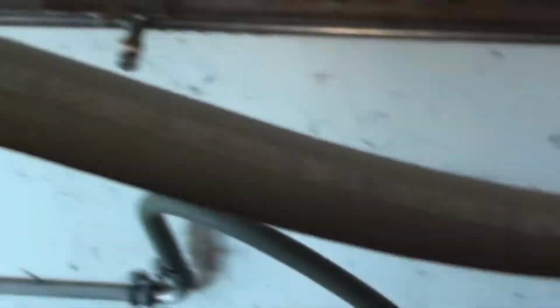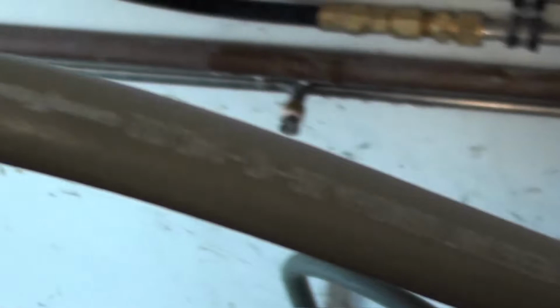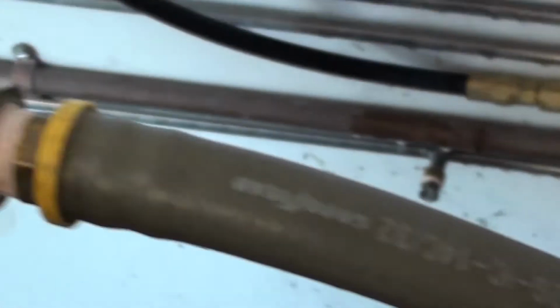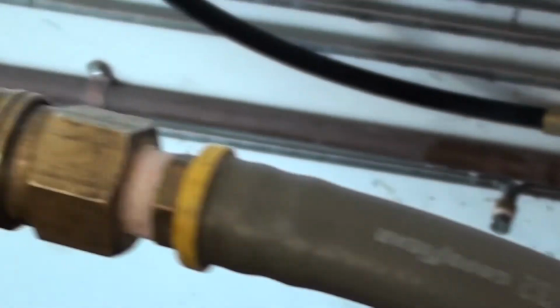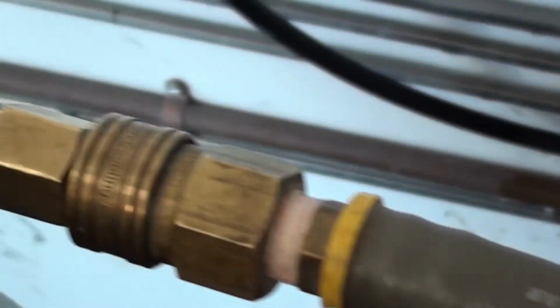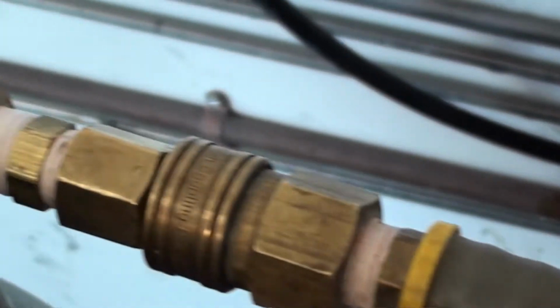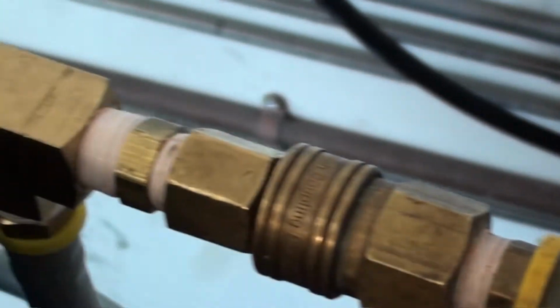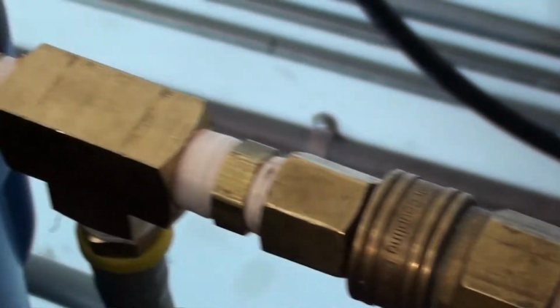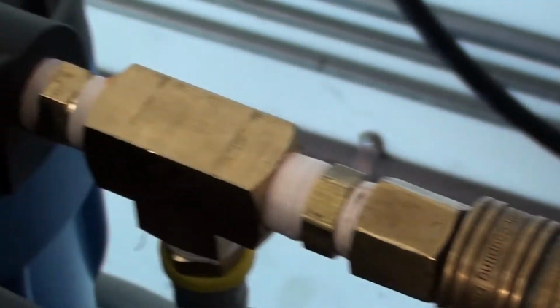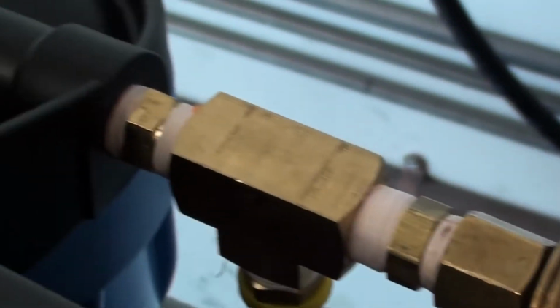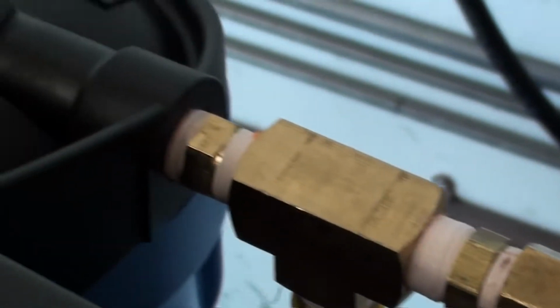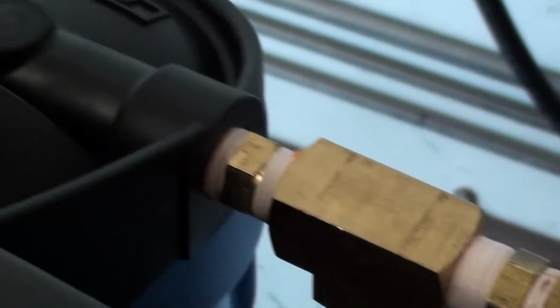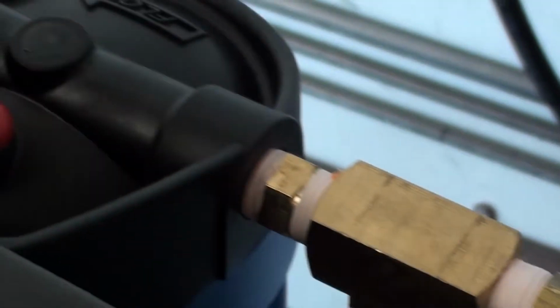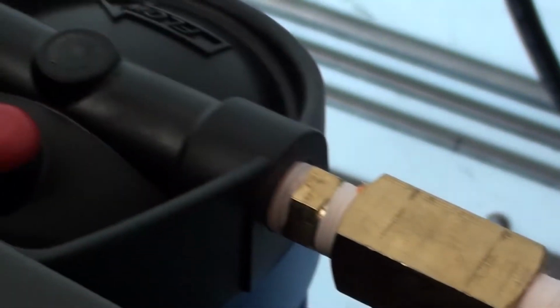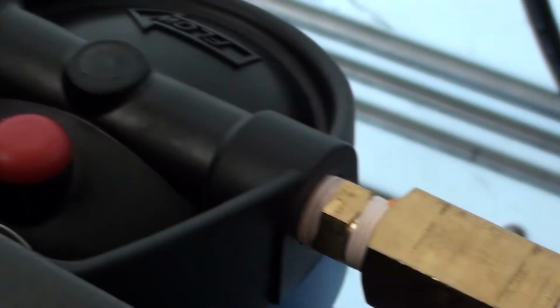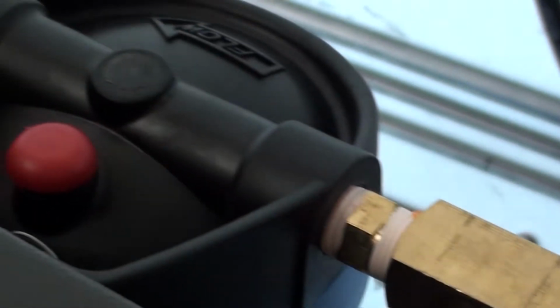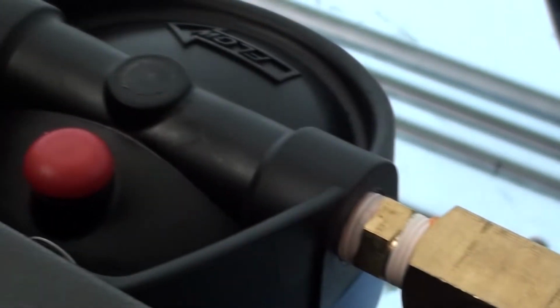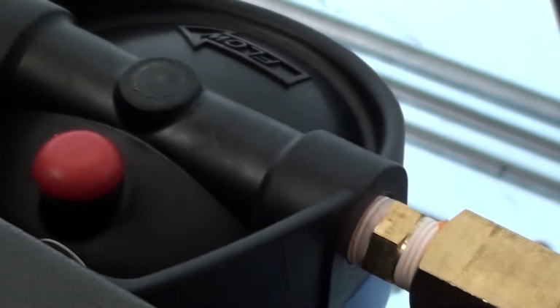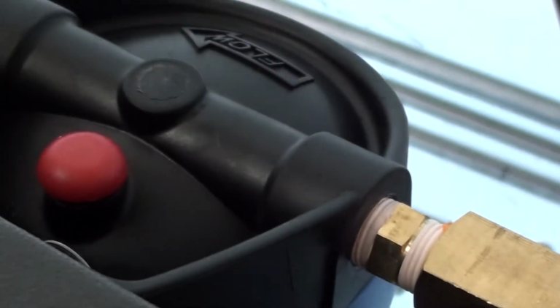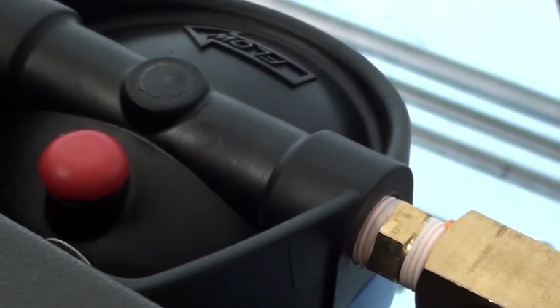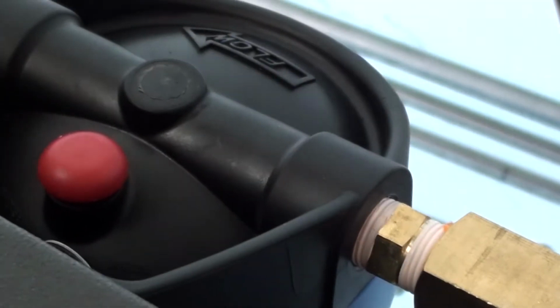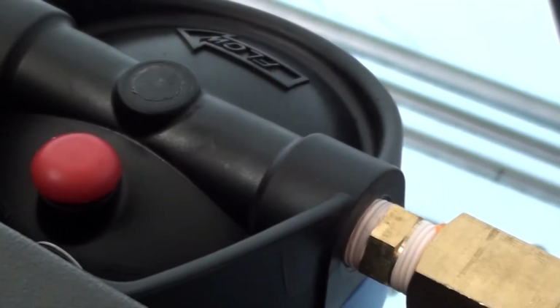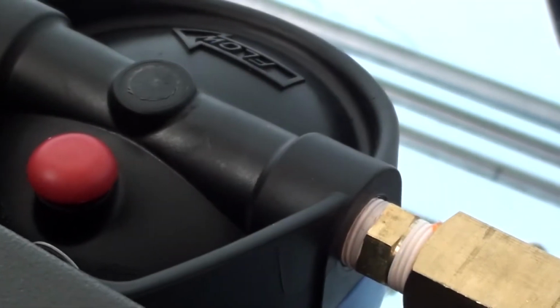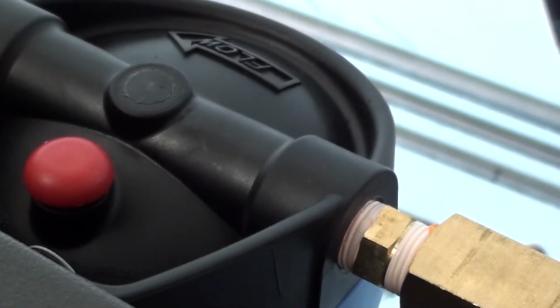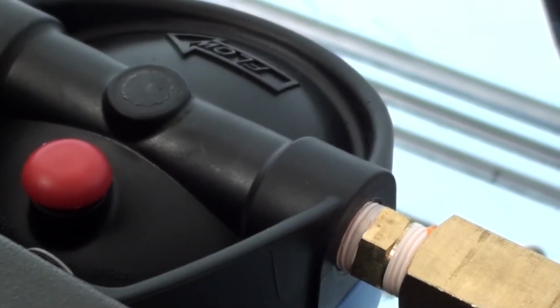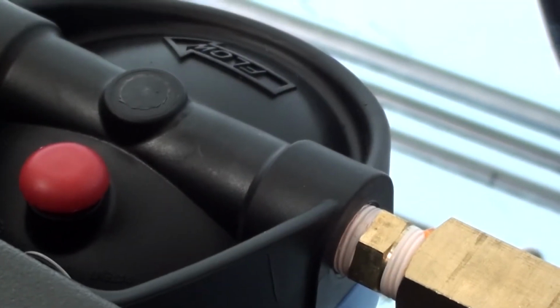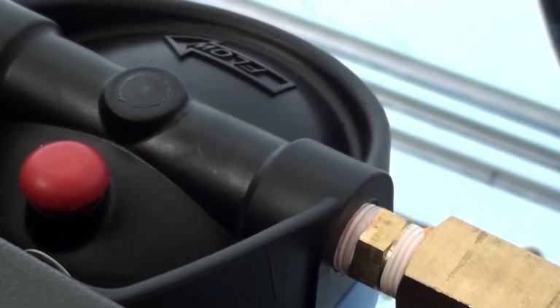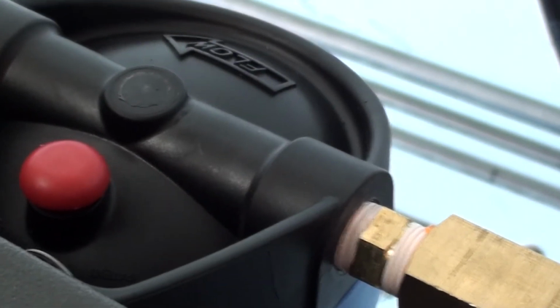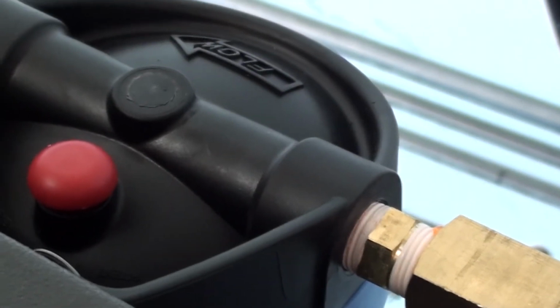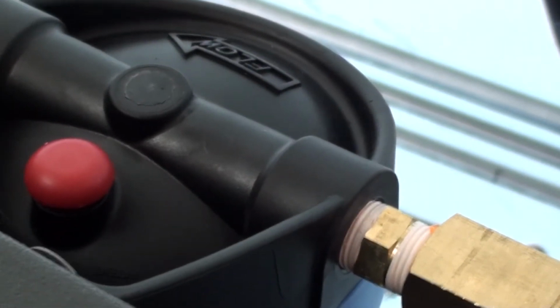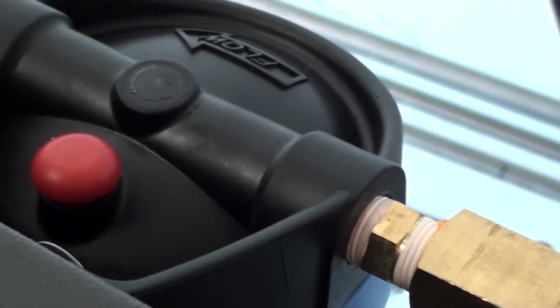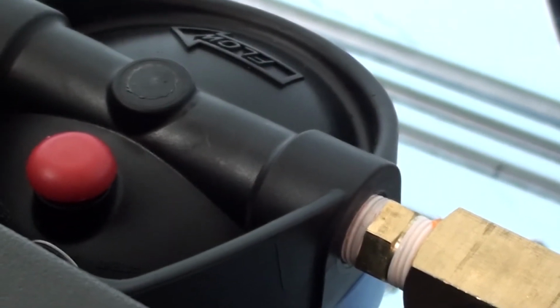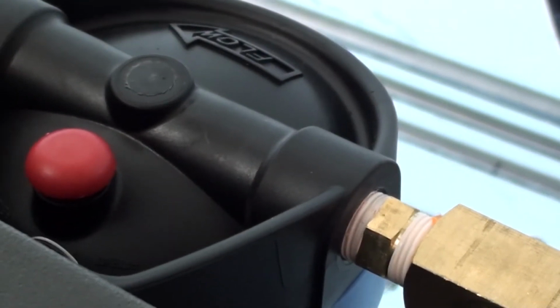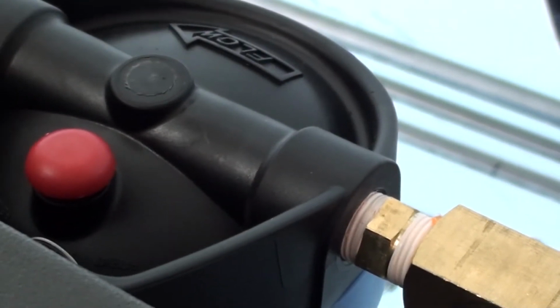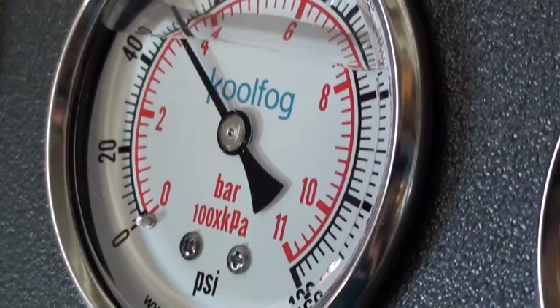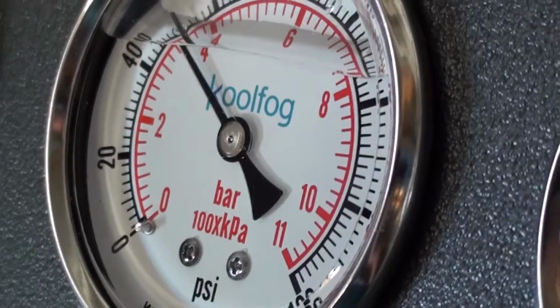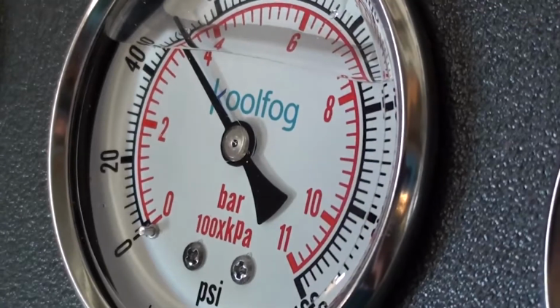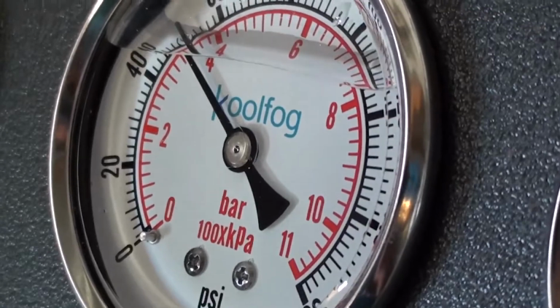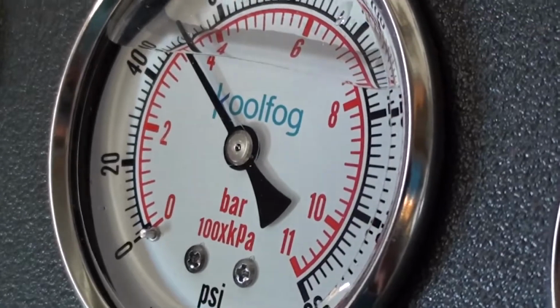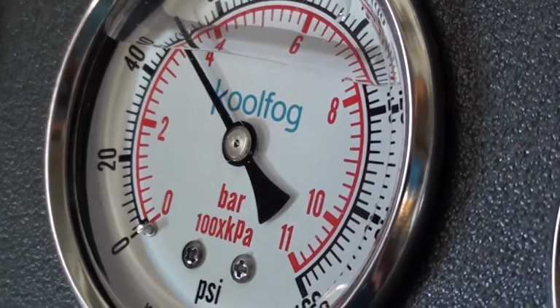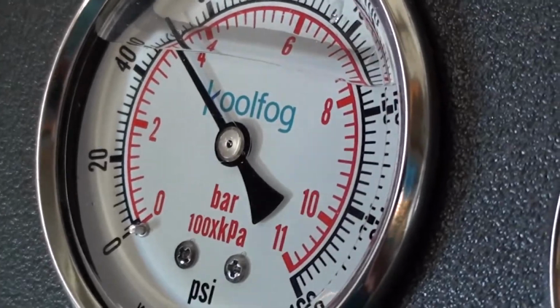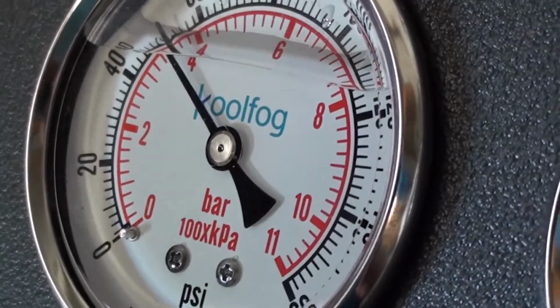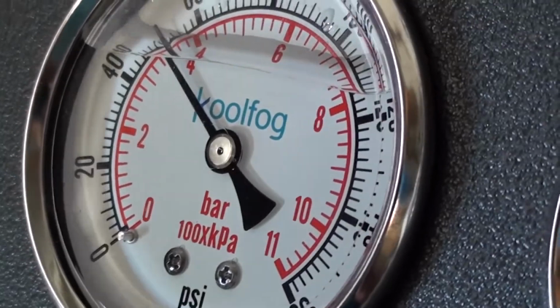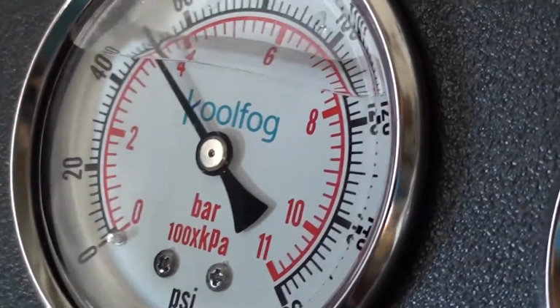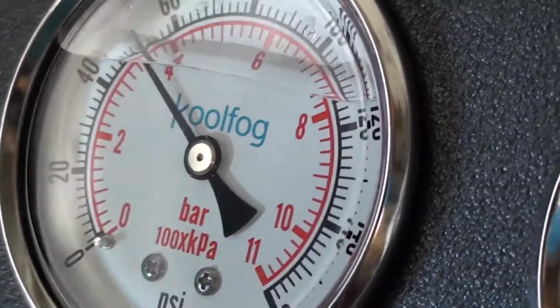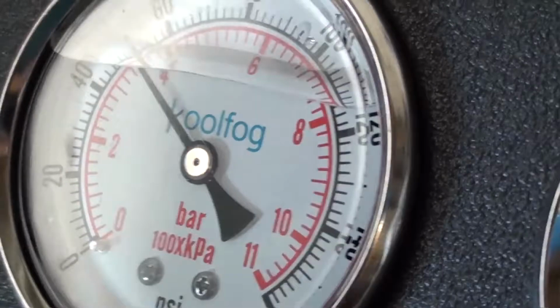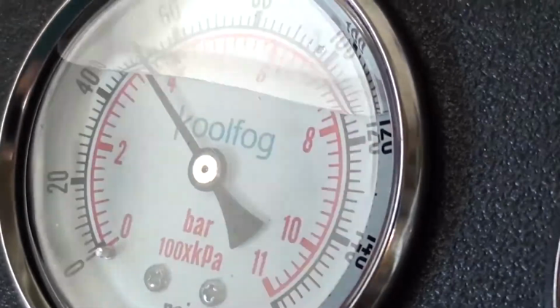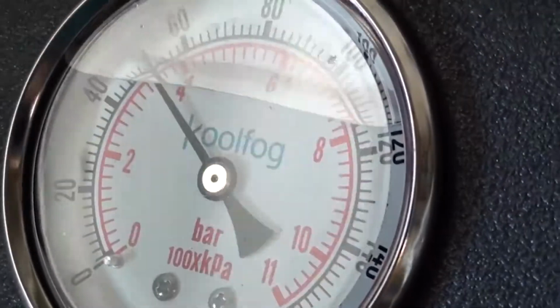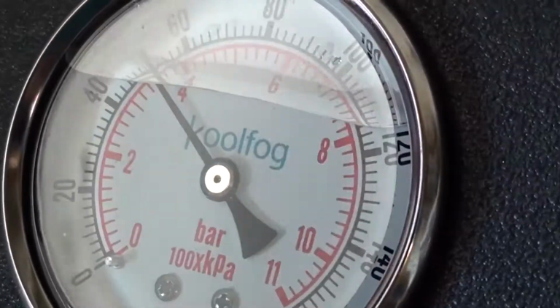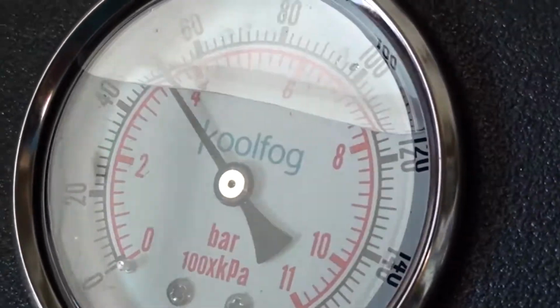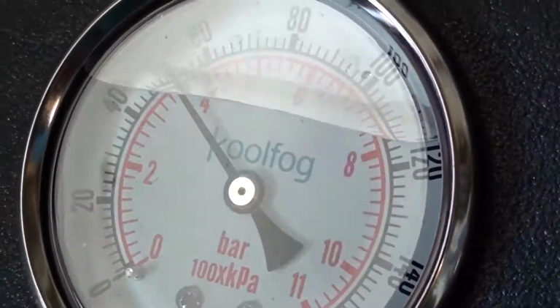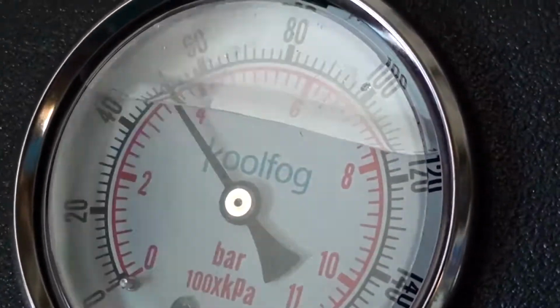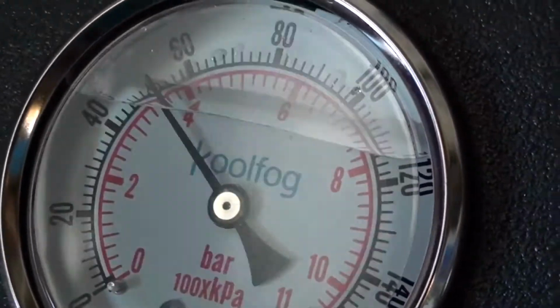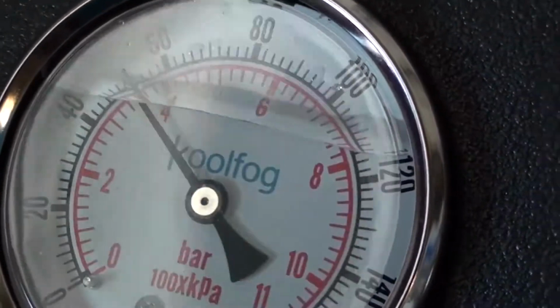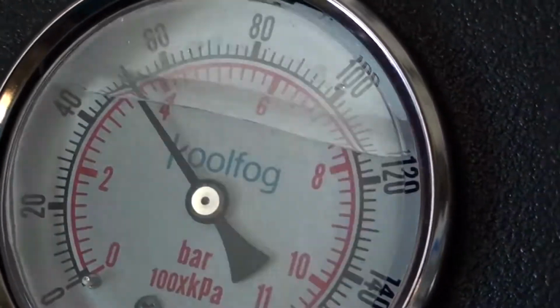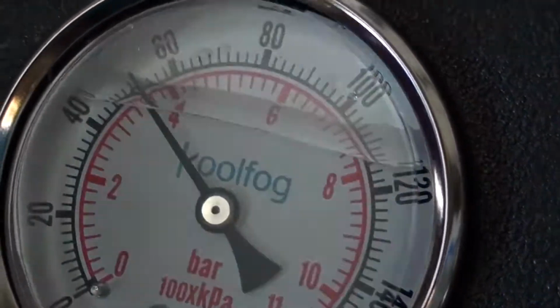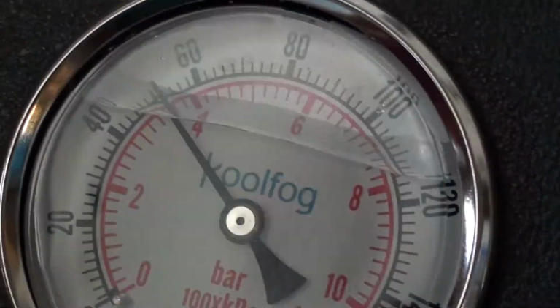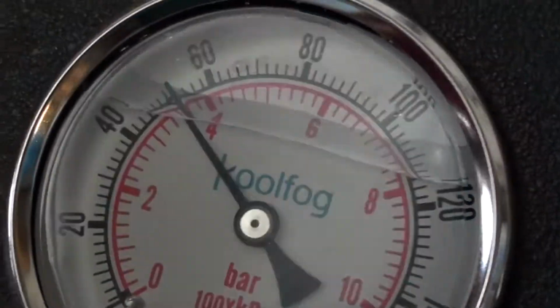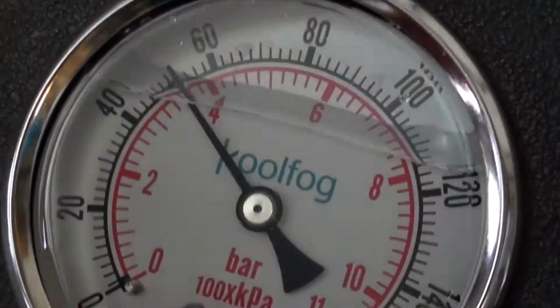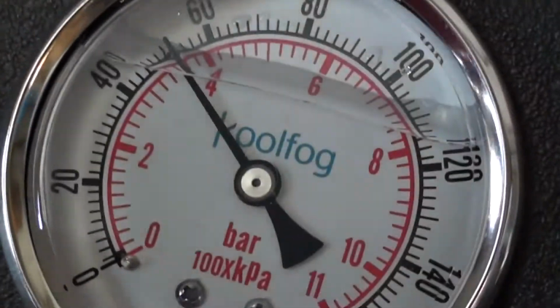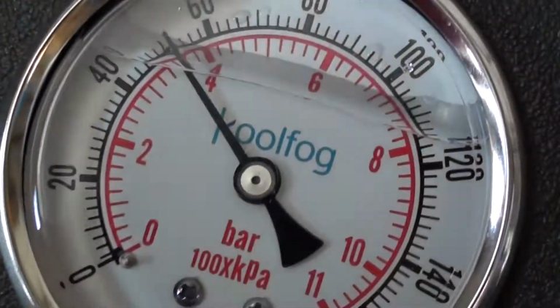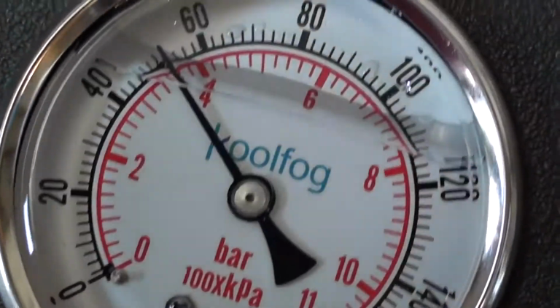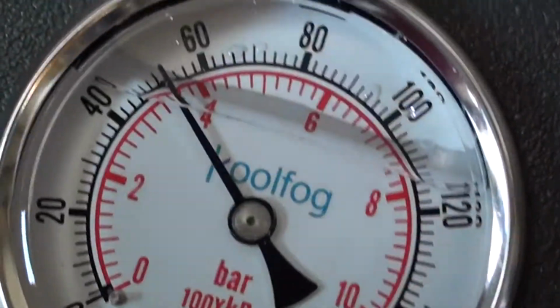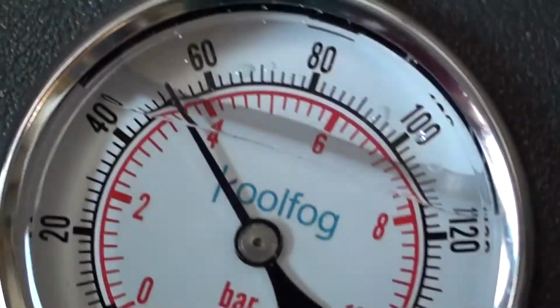Now verify that your water supply is connected and charged. Your inlet pressure gauge will tell you if you have enough pressure.